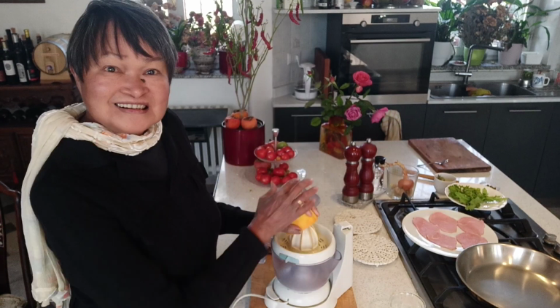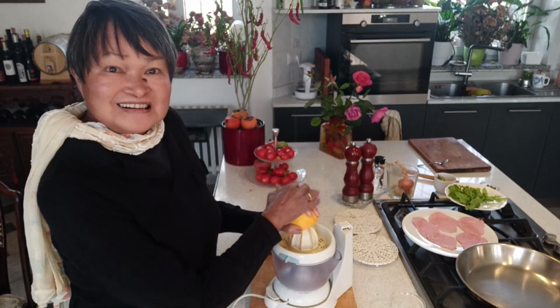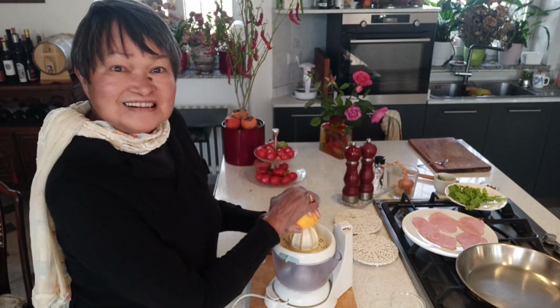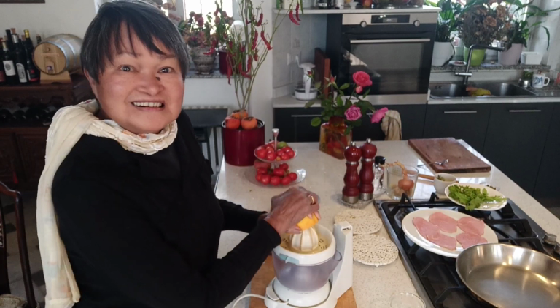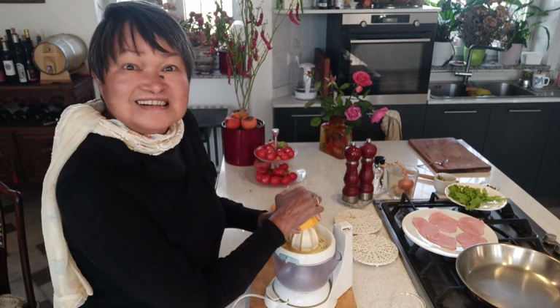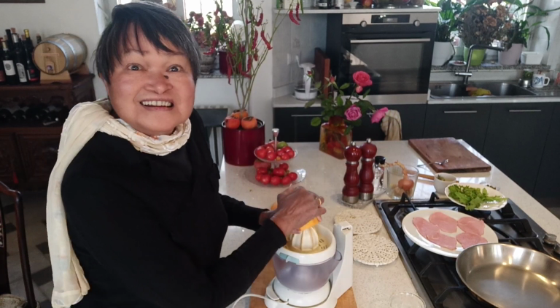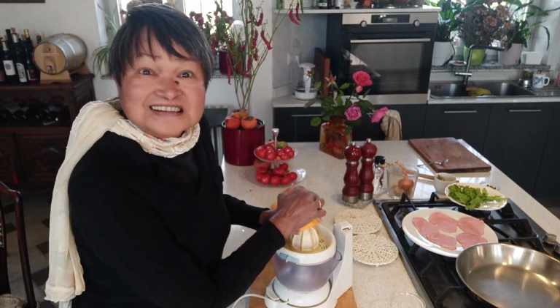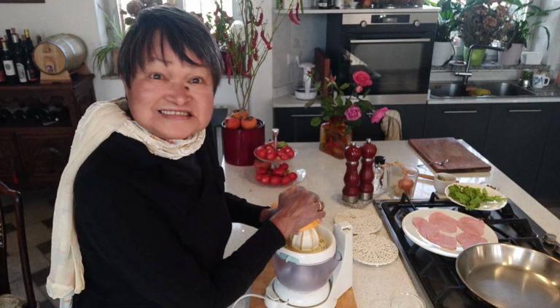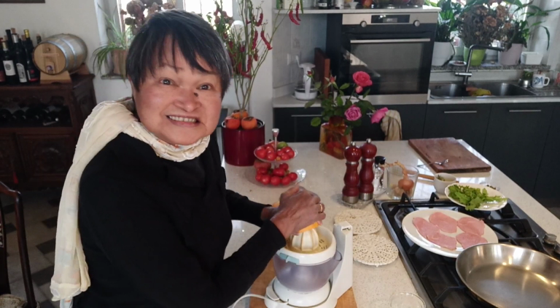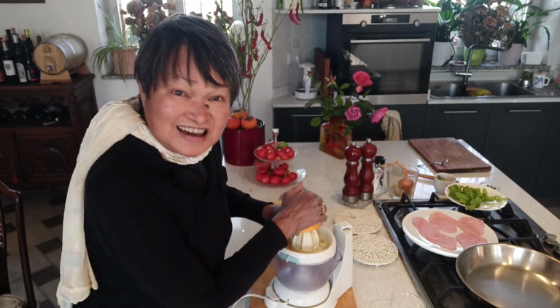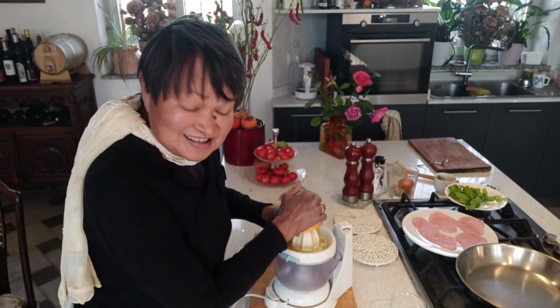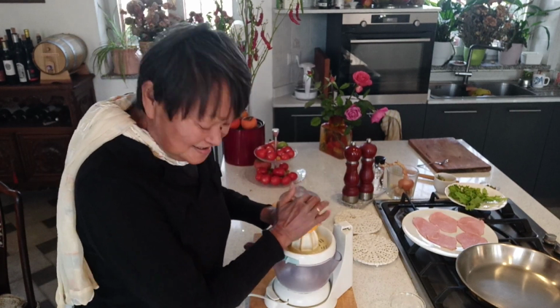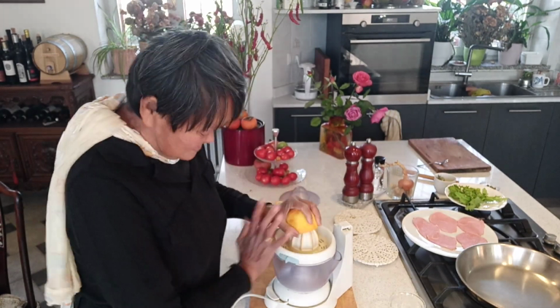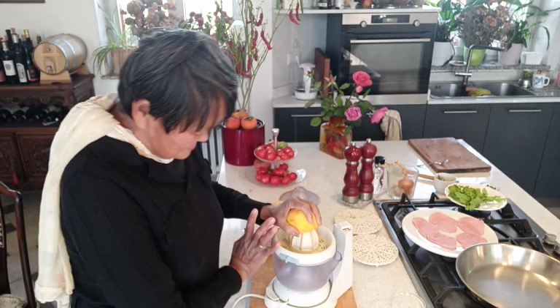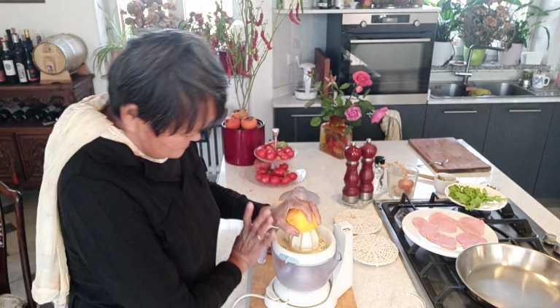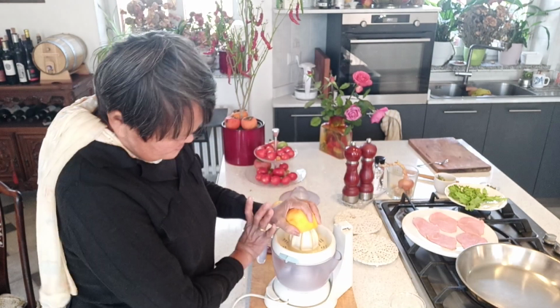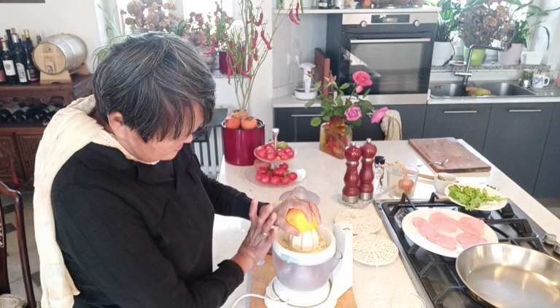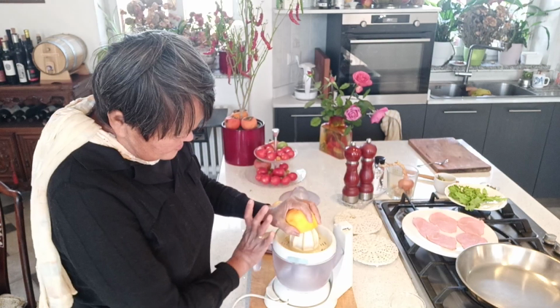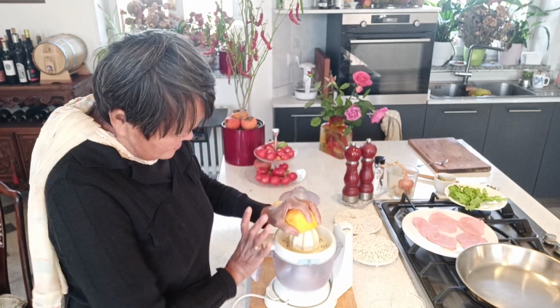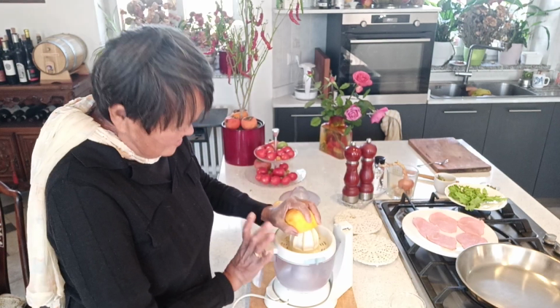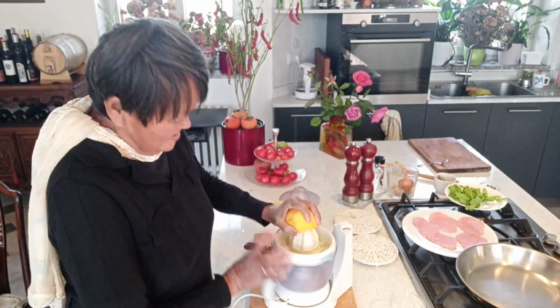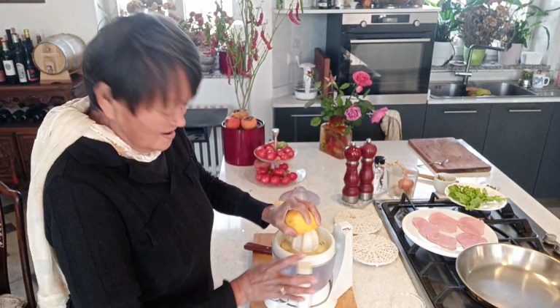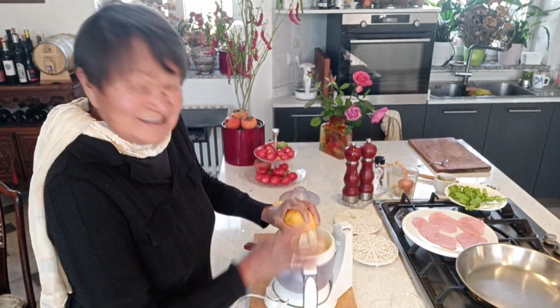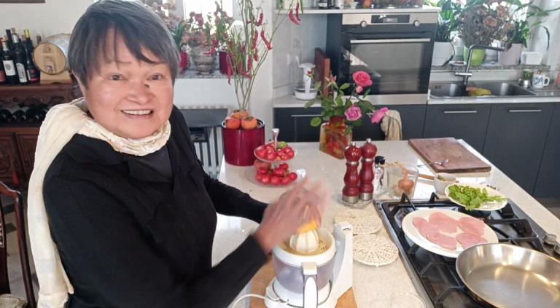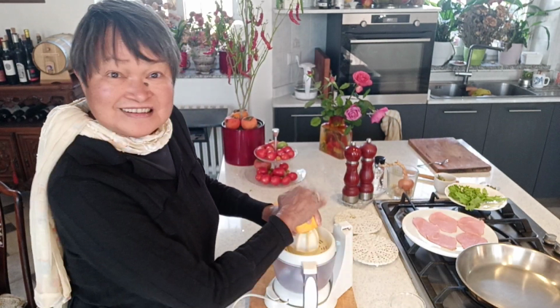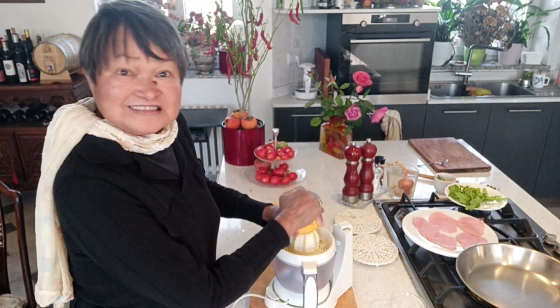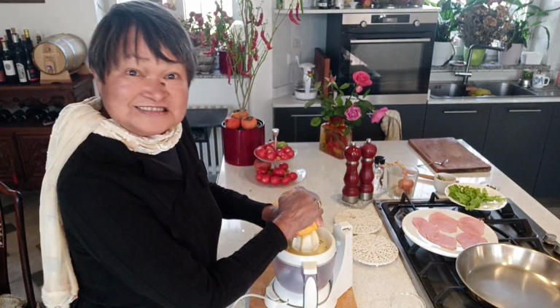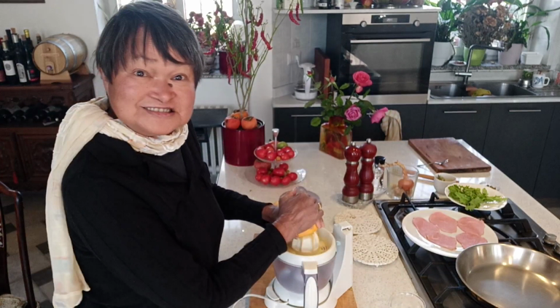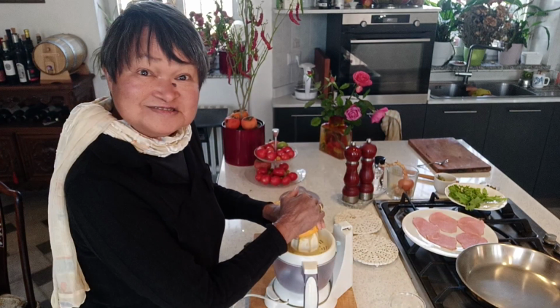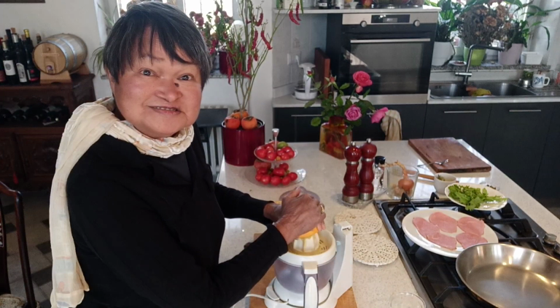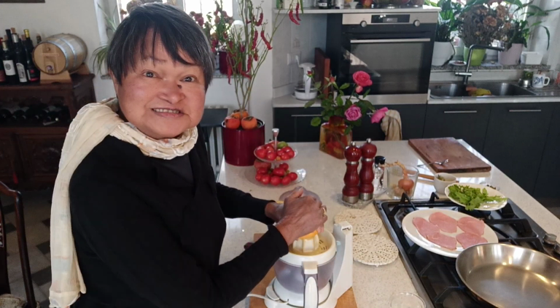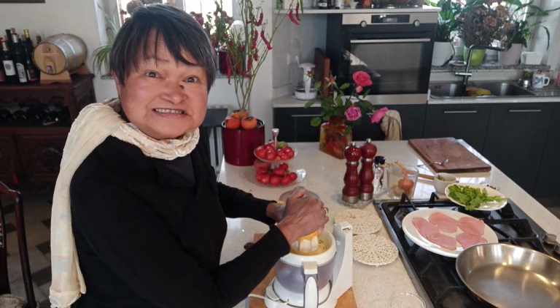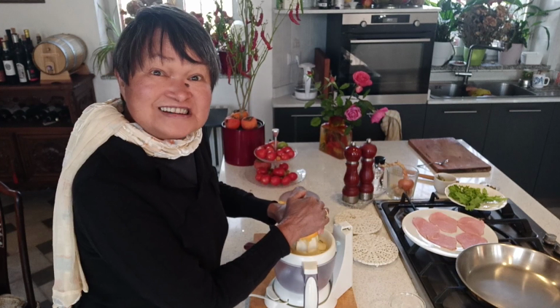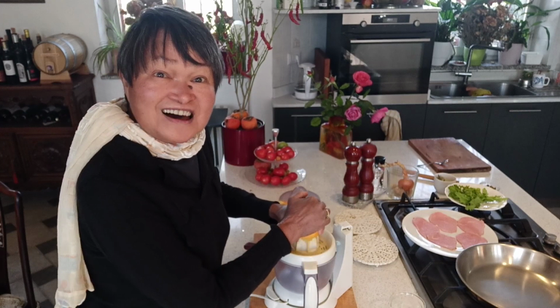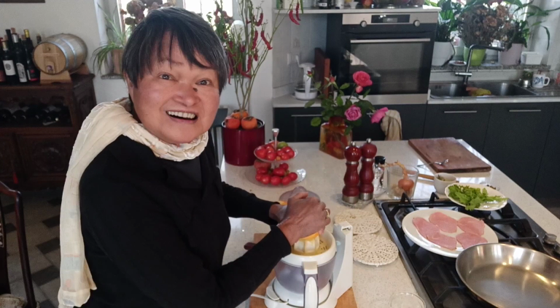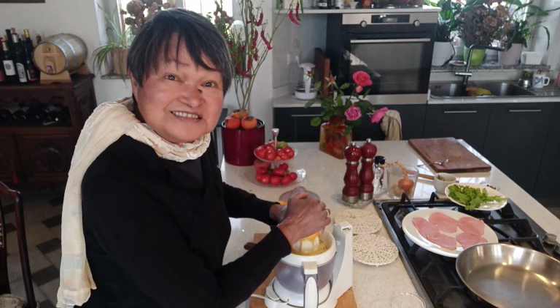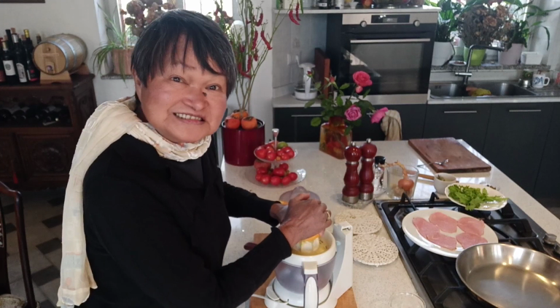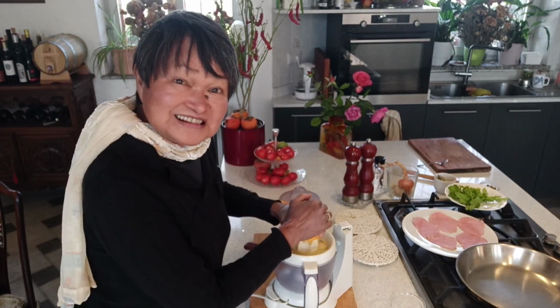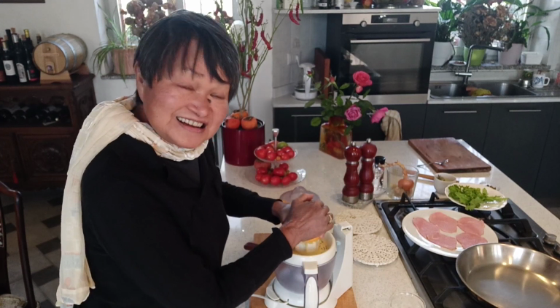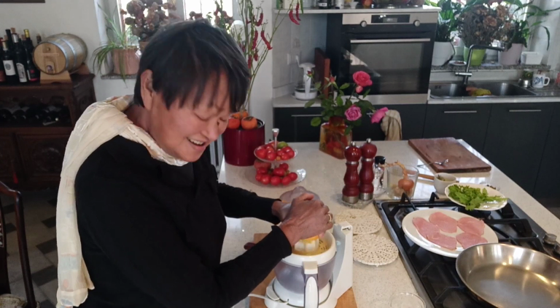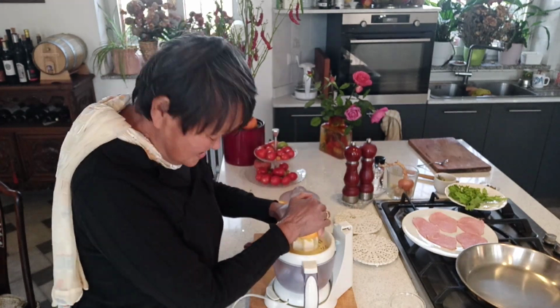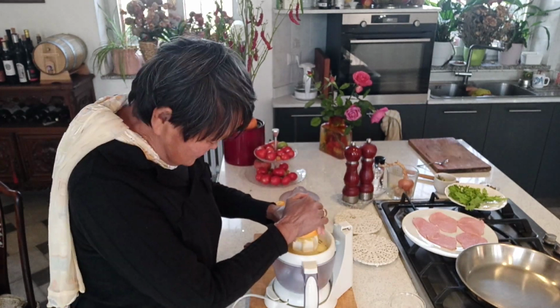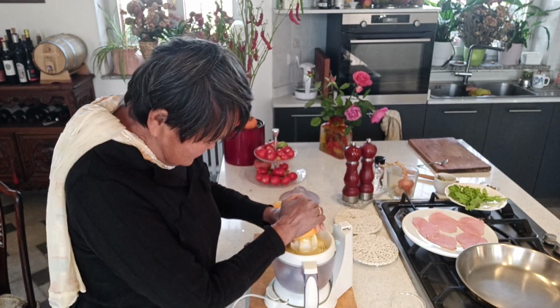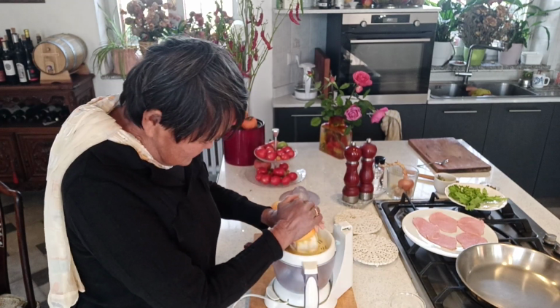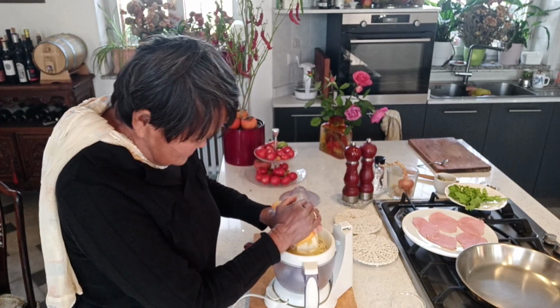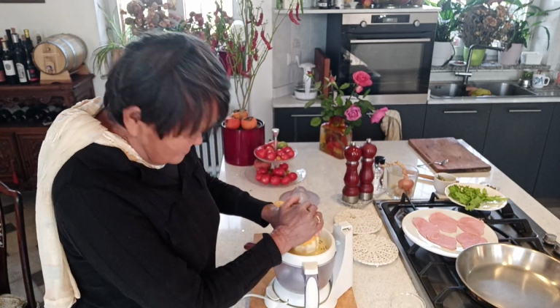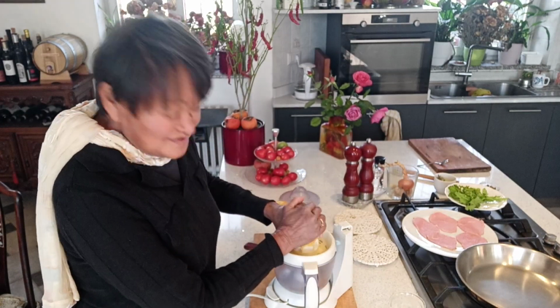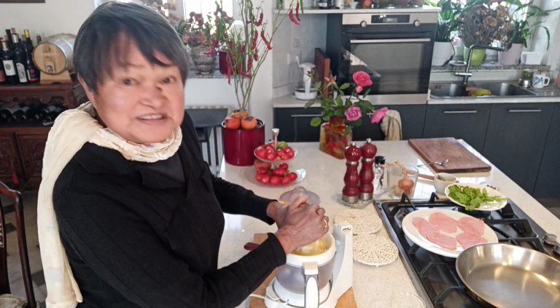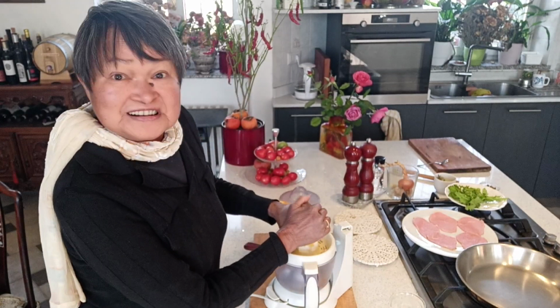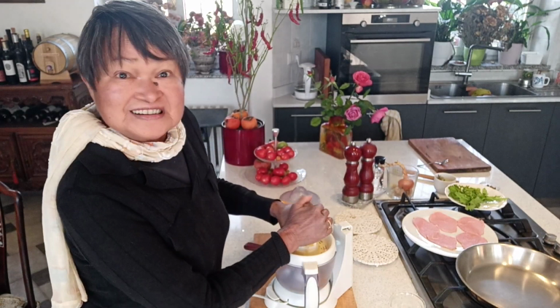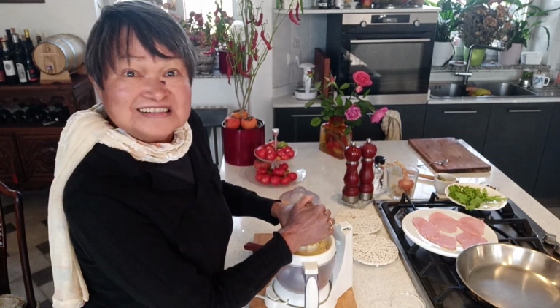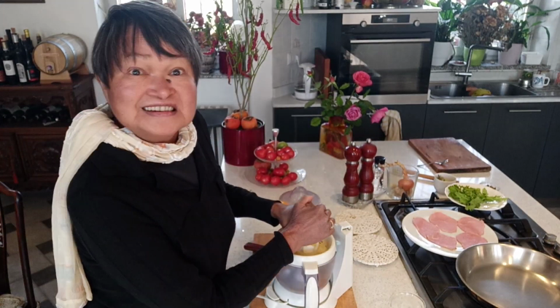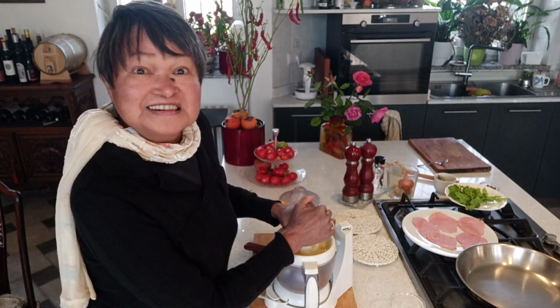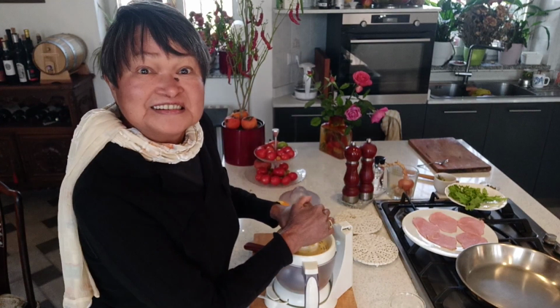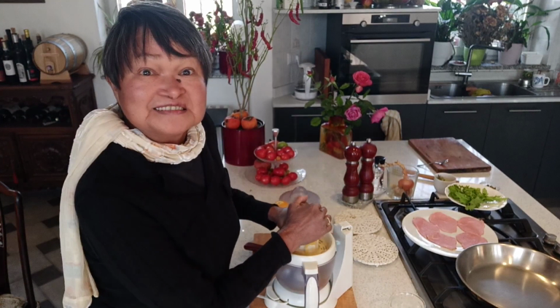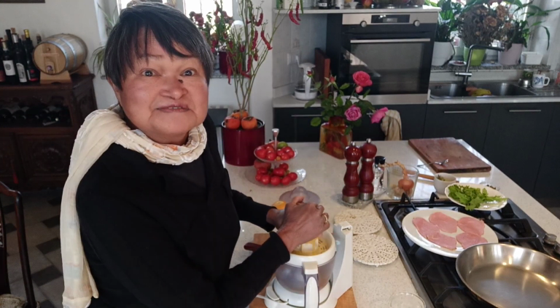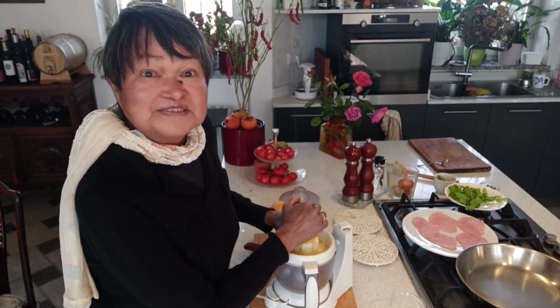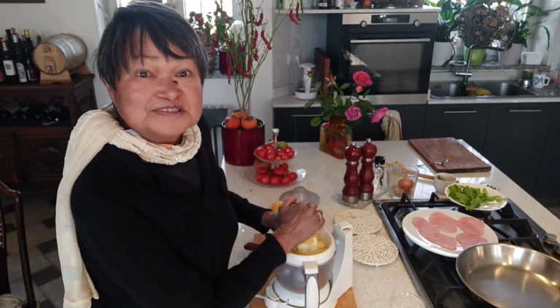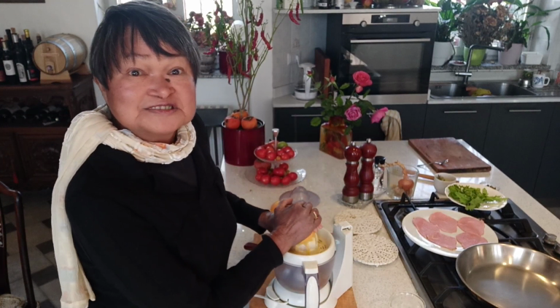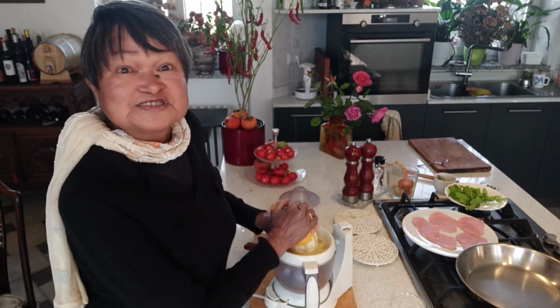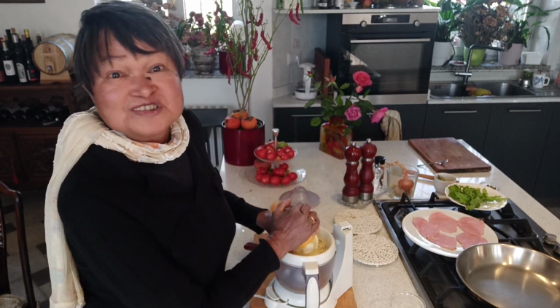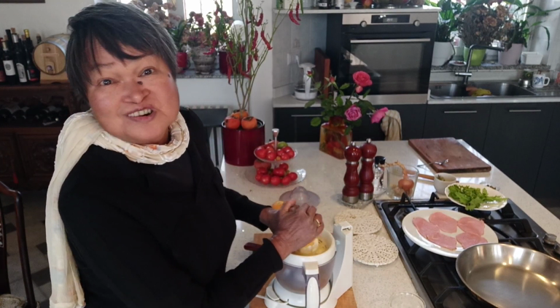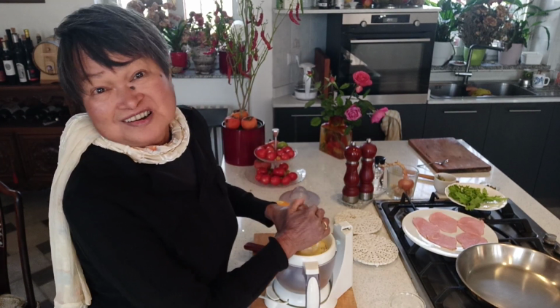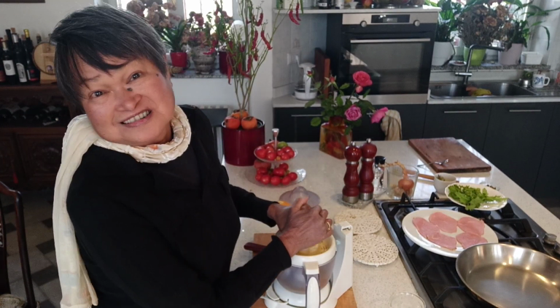Let's get the juice out. We're gonna need it for the sauce.